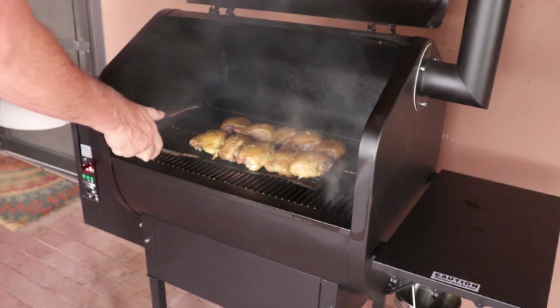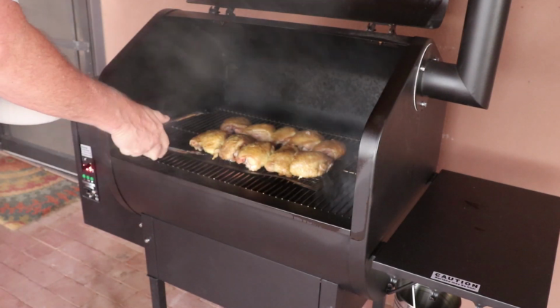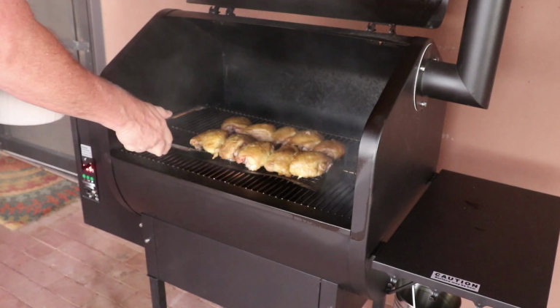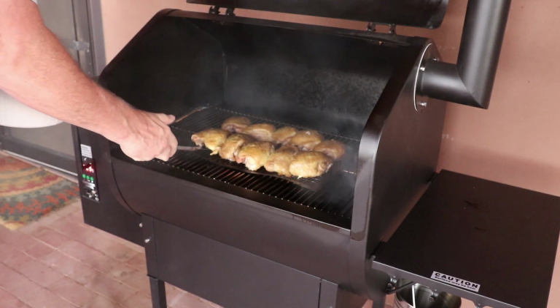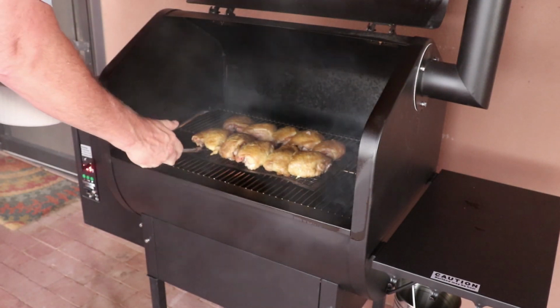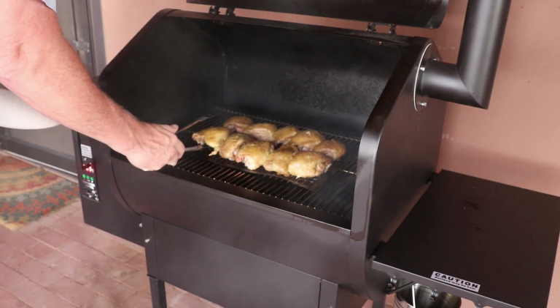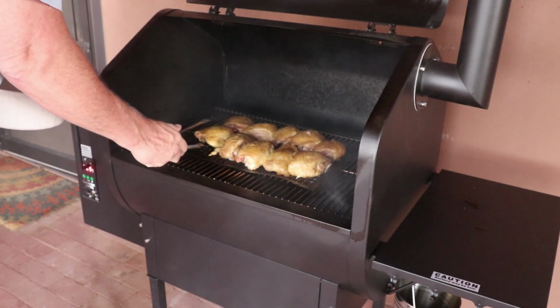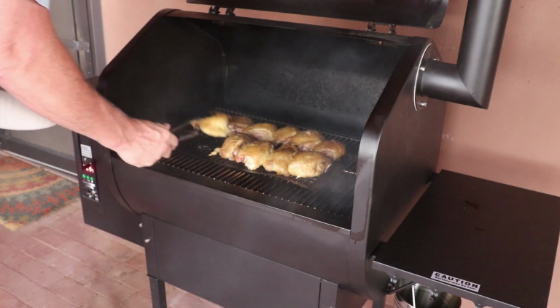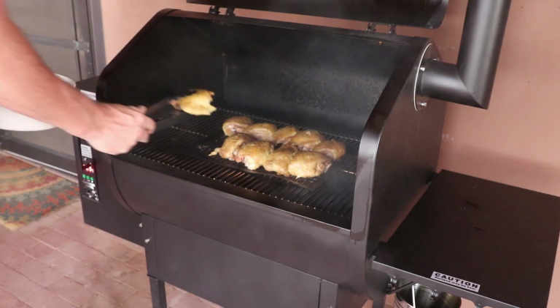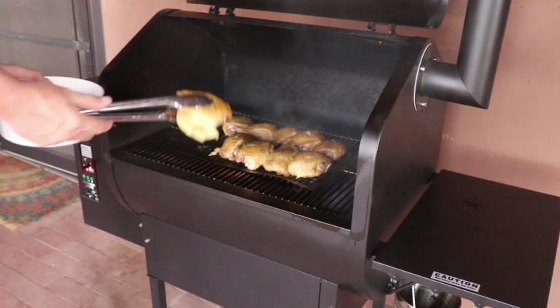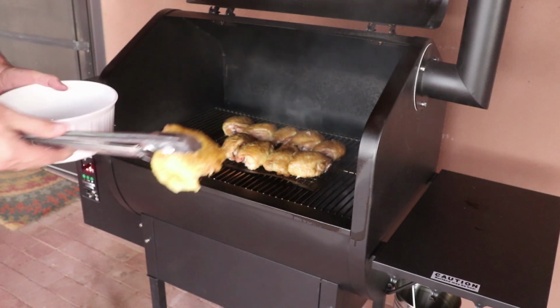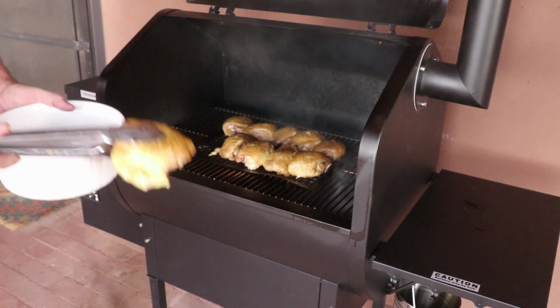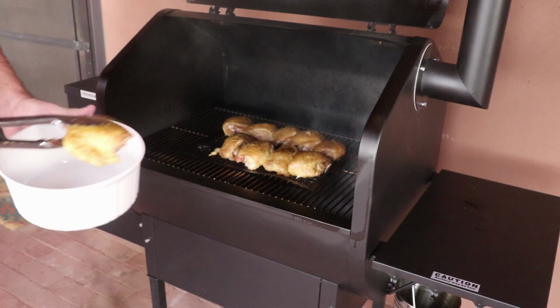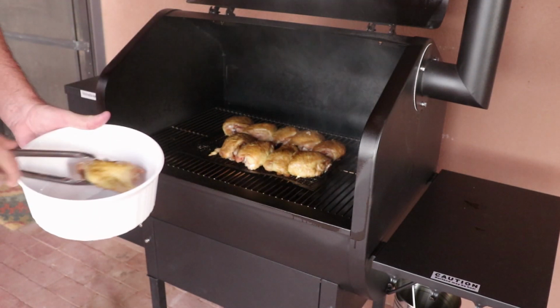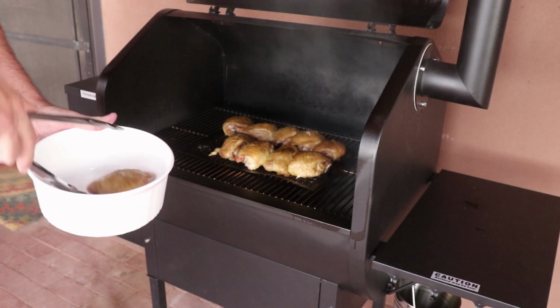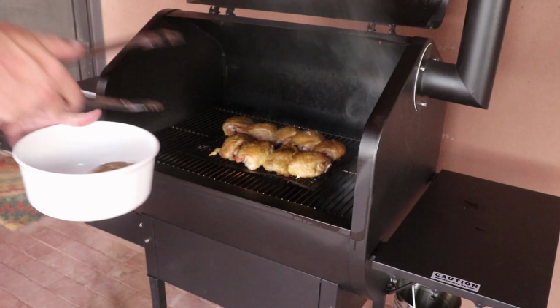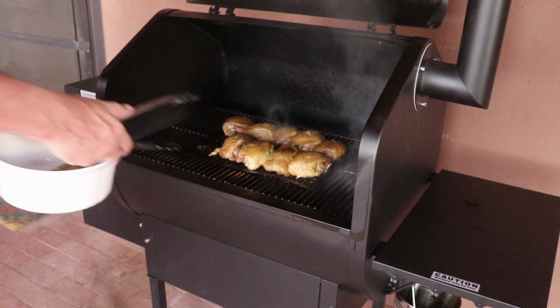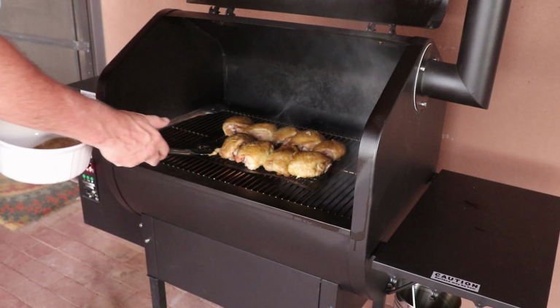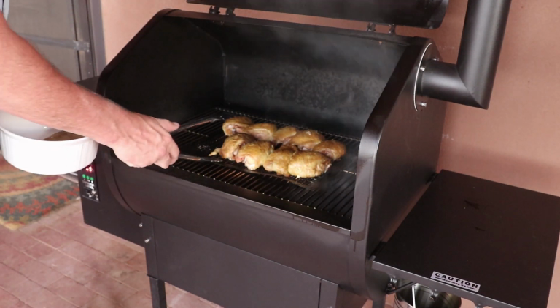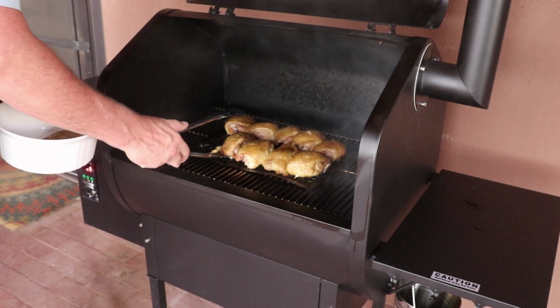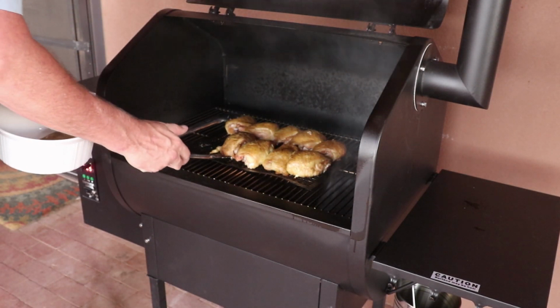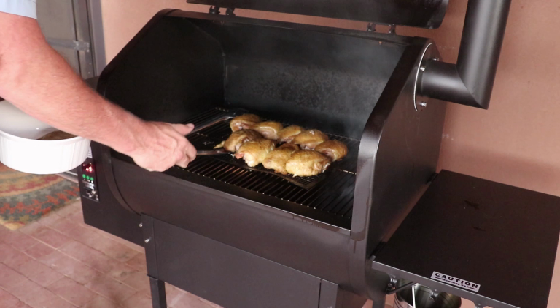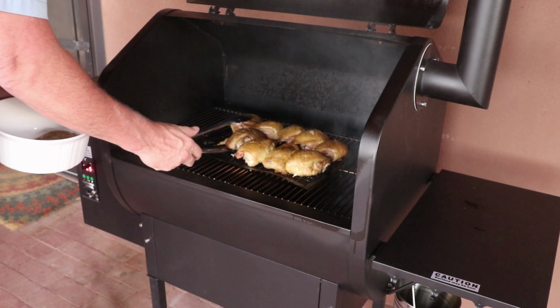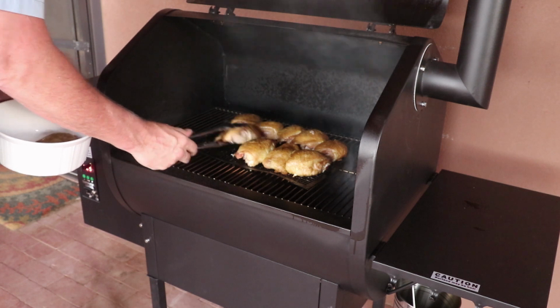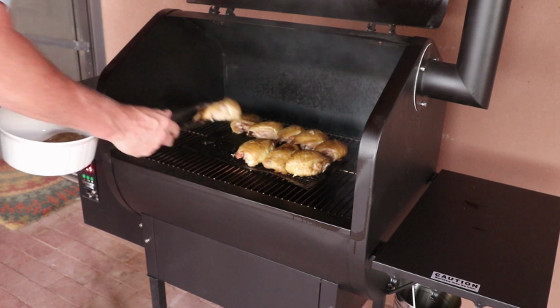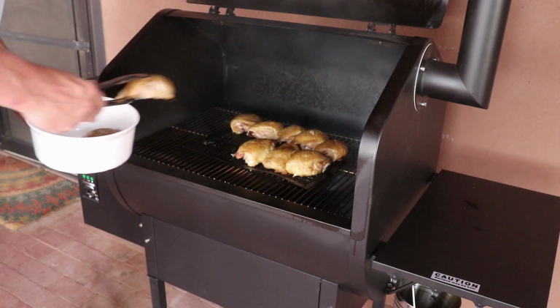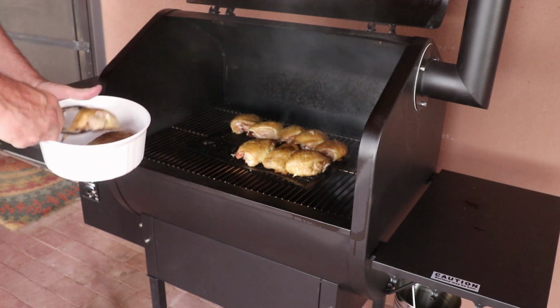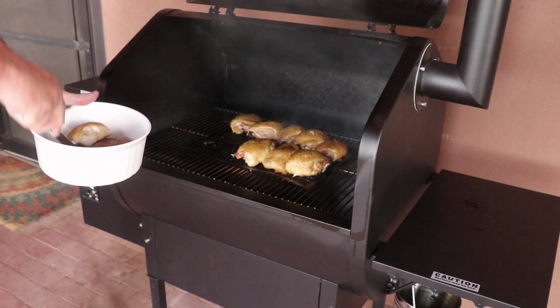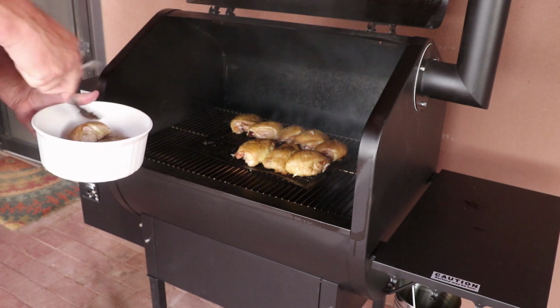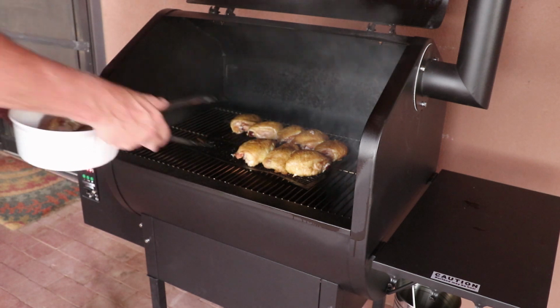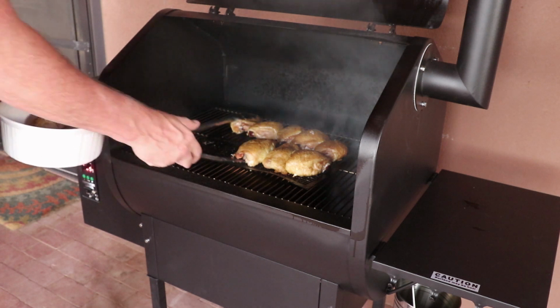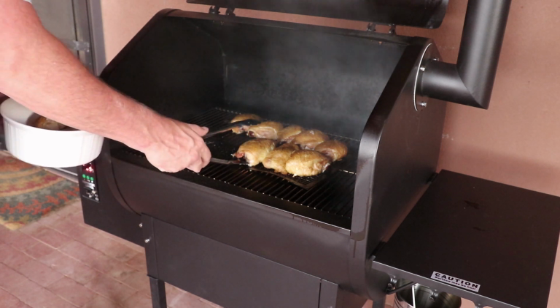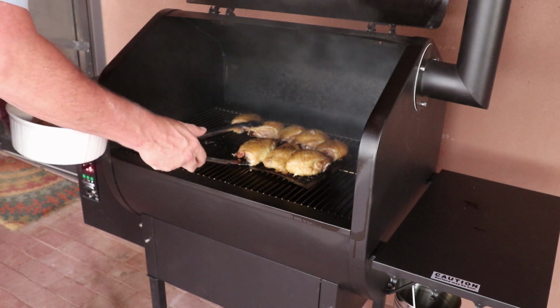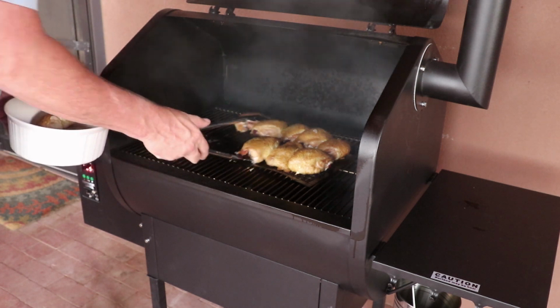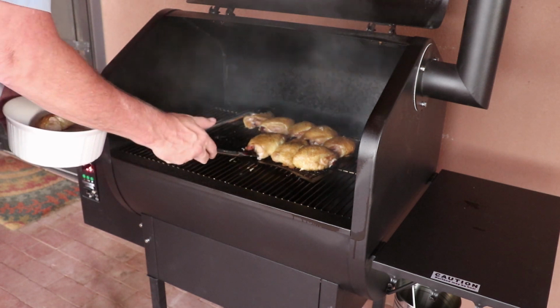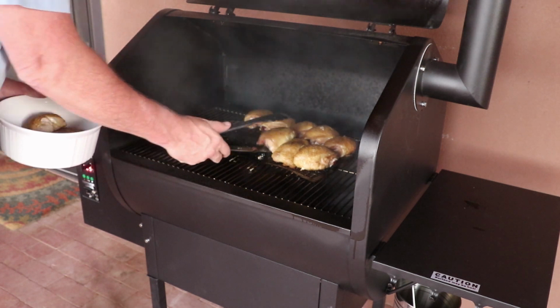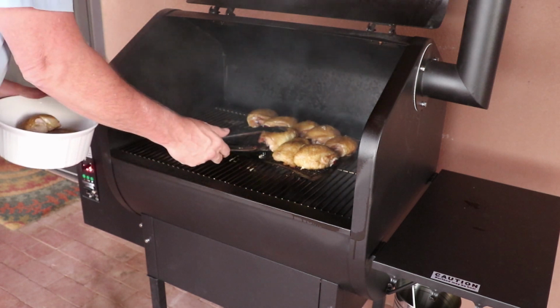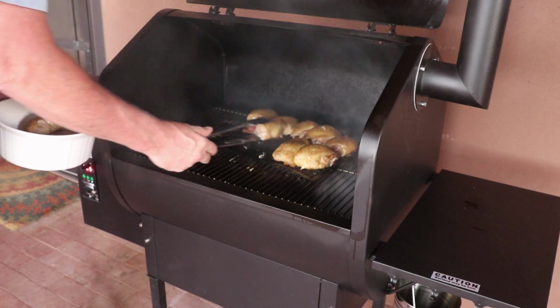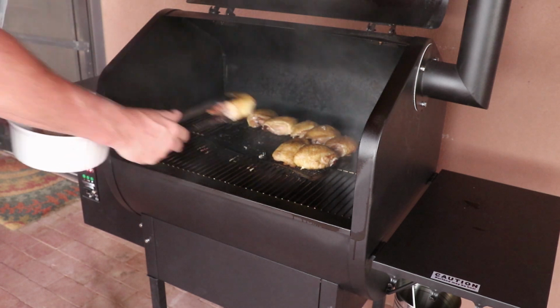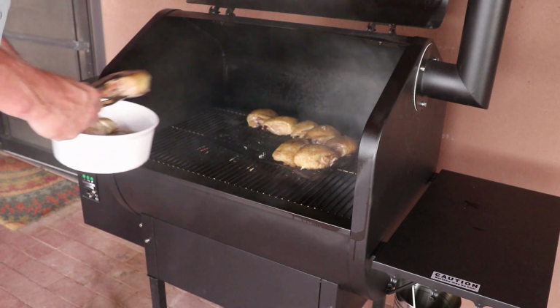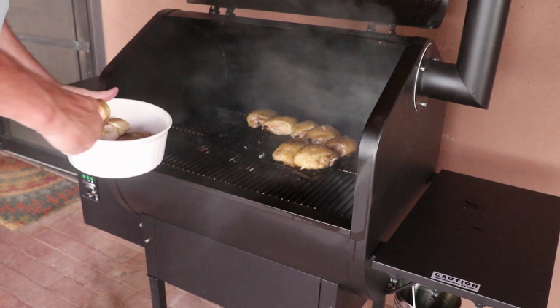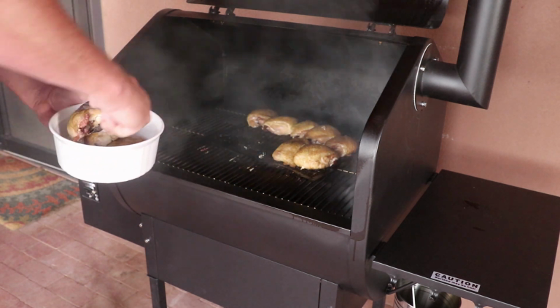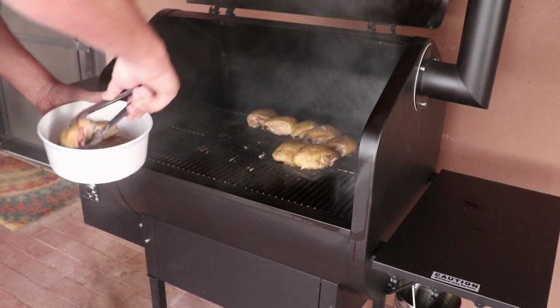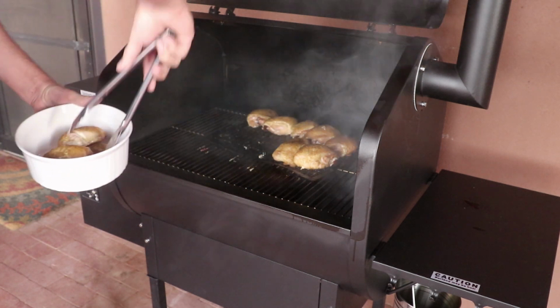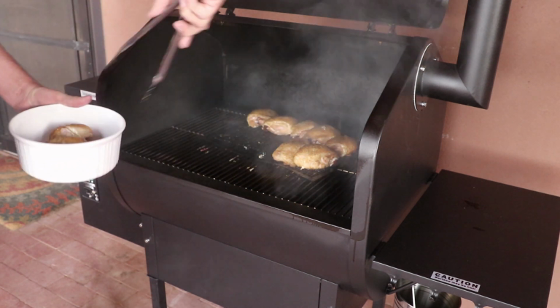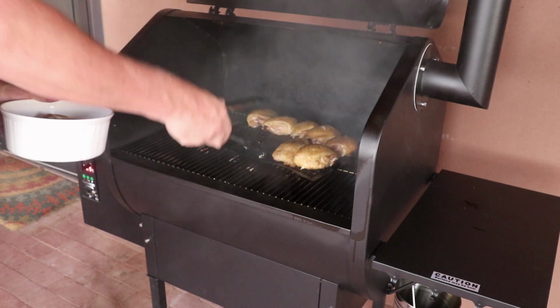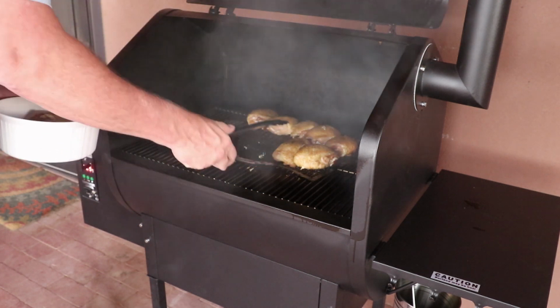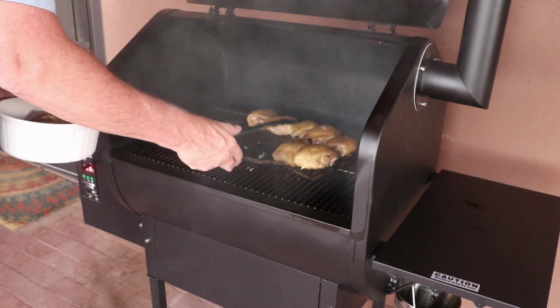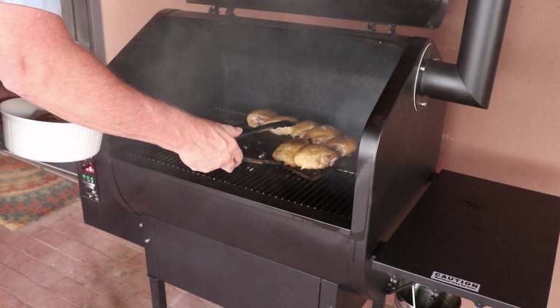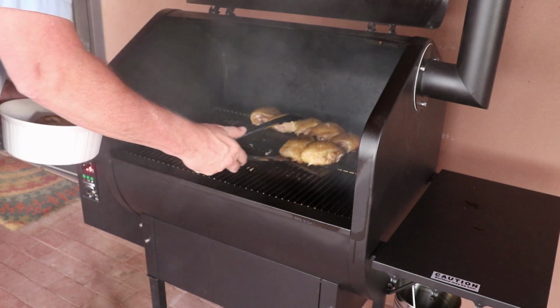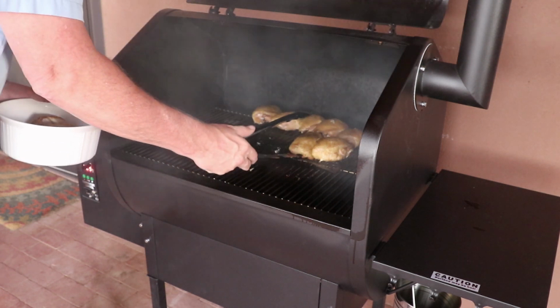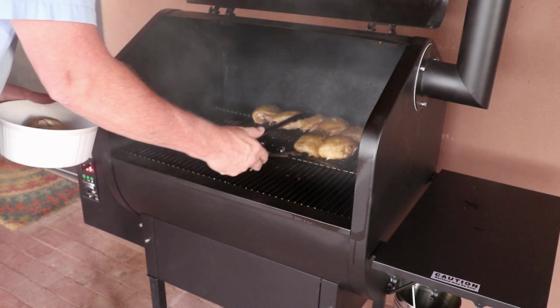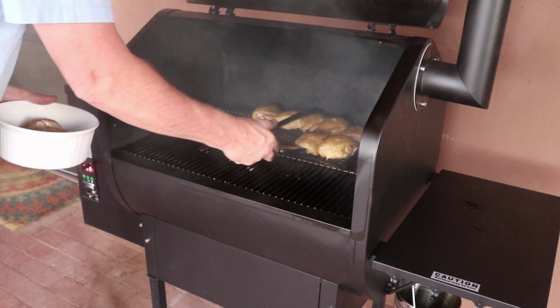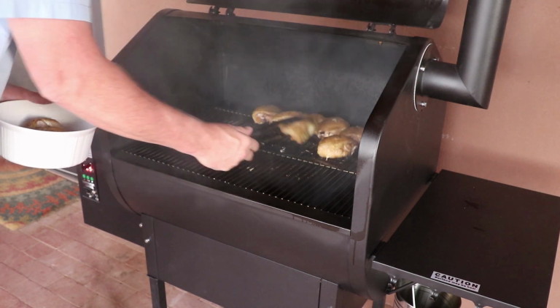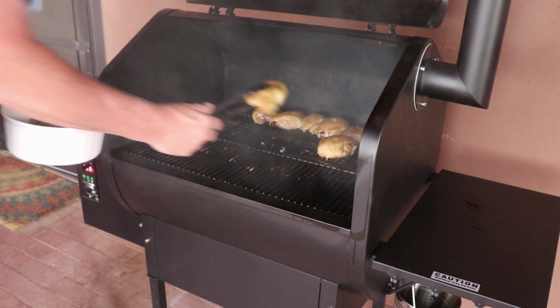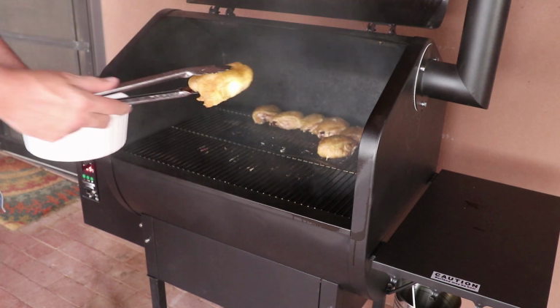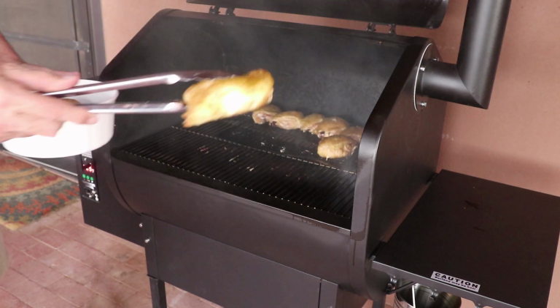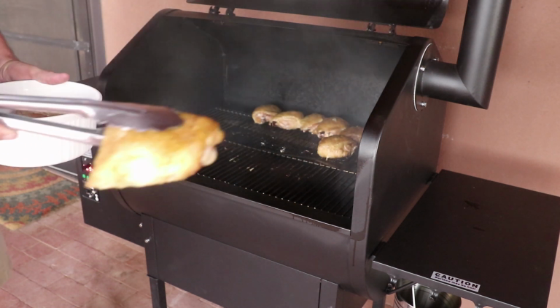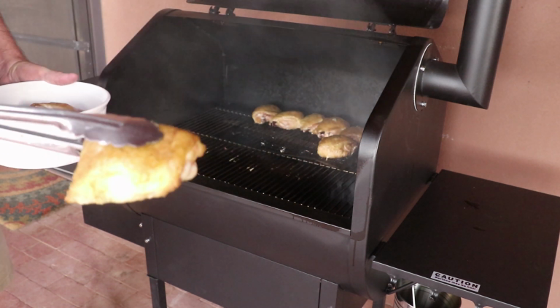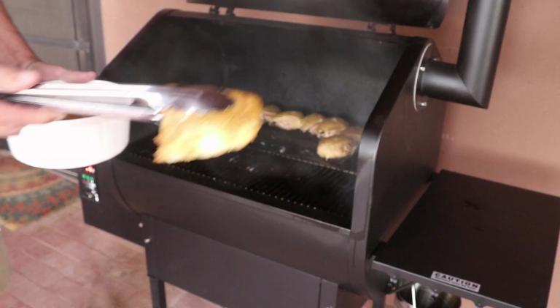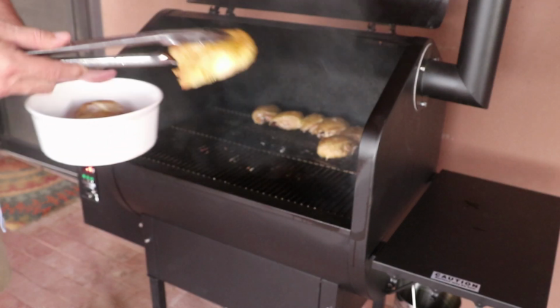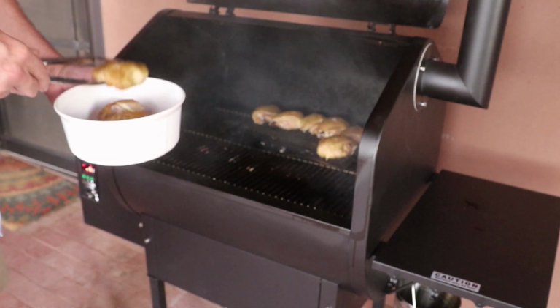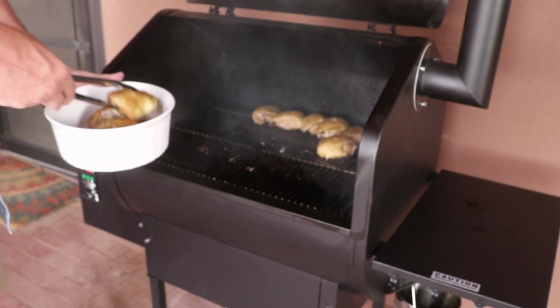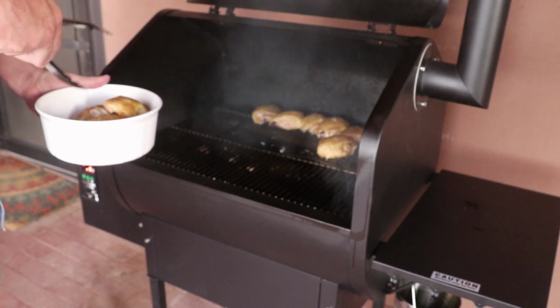The chicken is done. The skin is crisp and not rubbery, and is also a nice golden brown color.